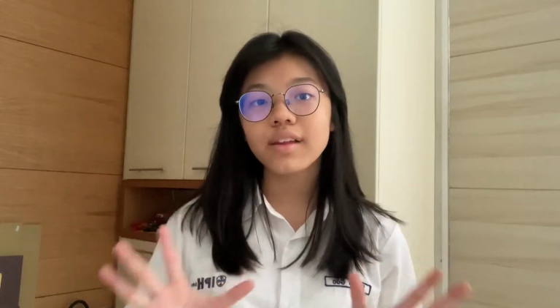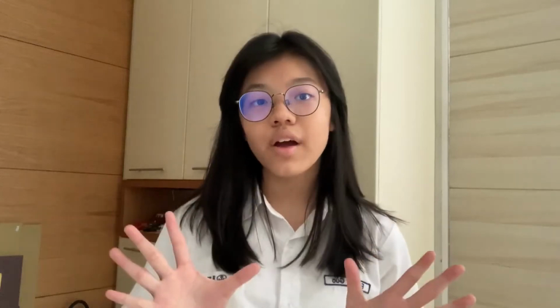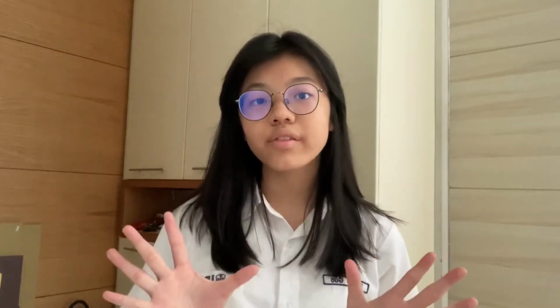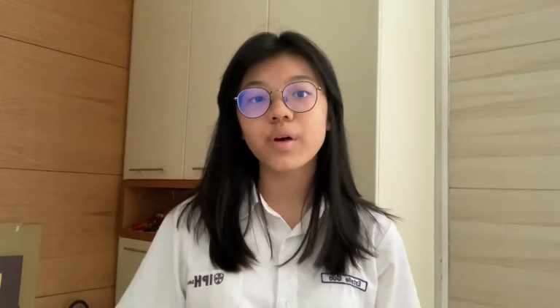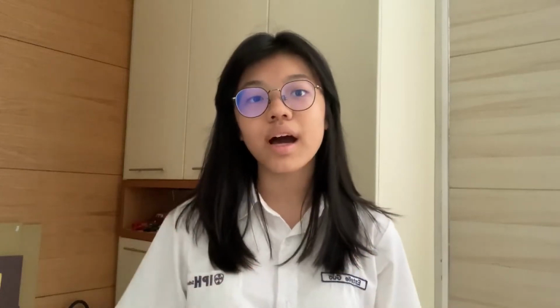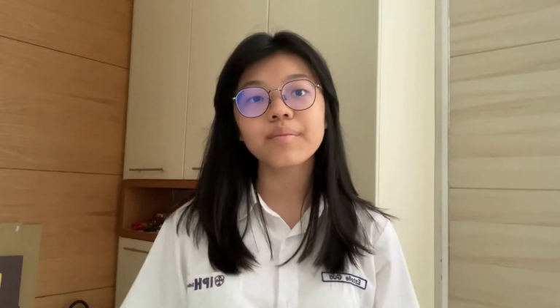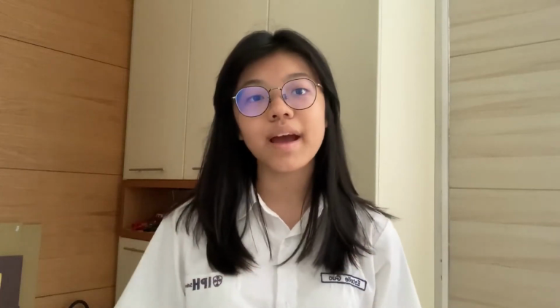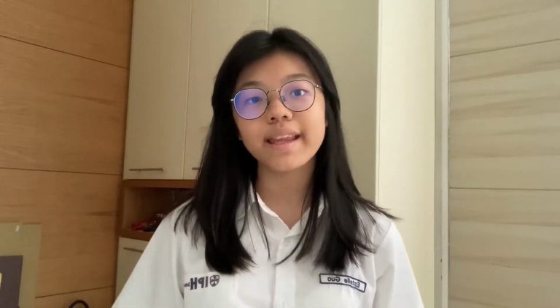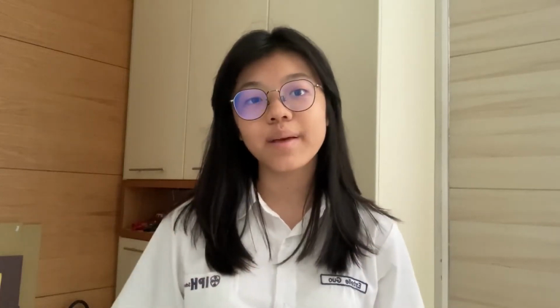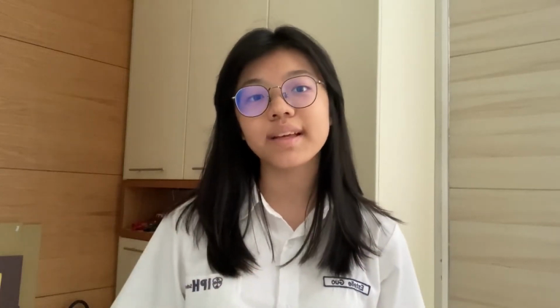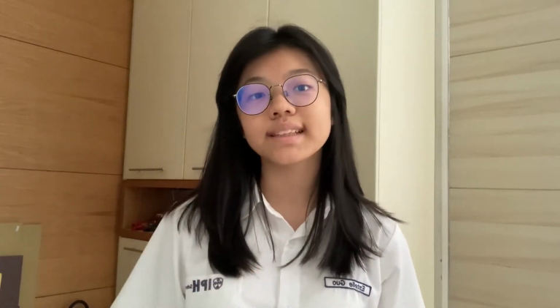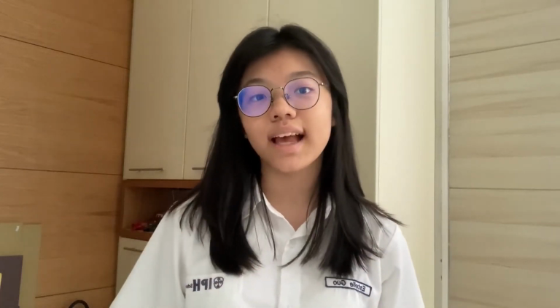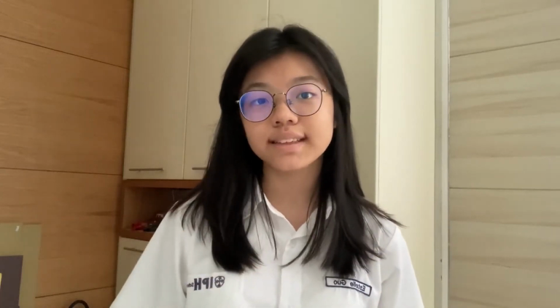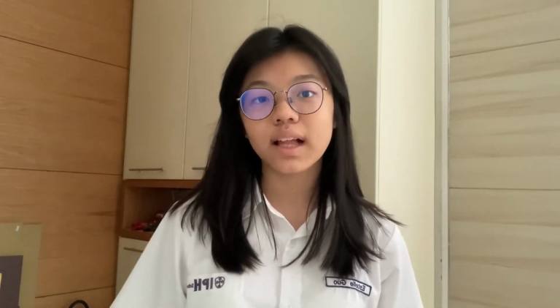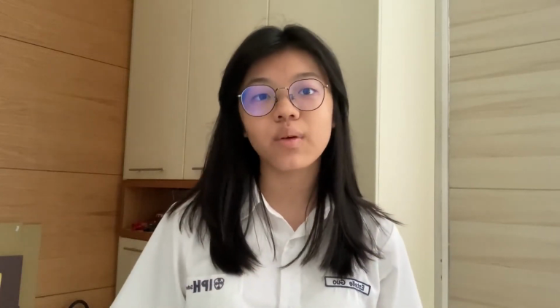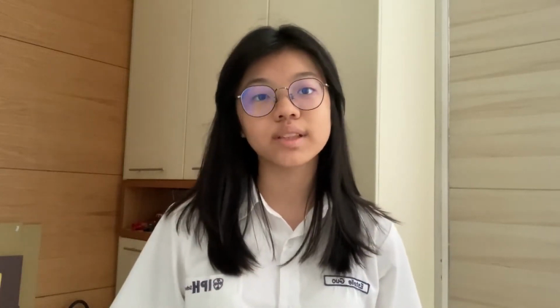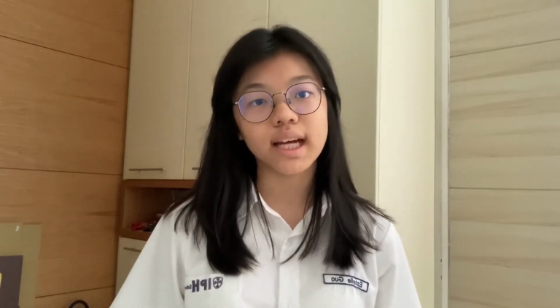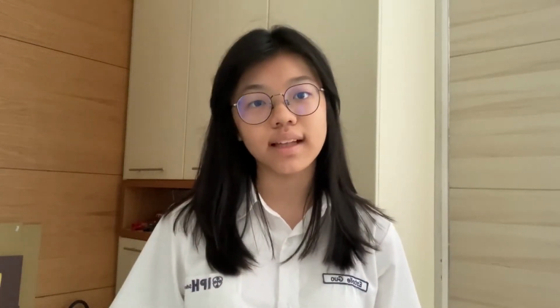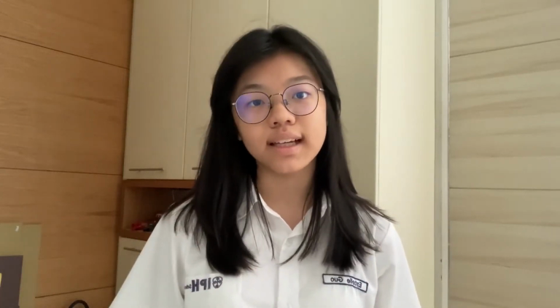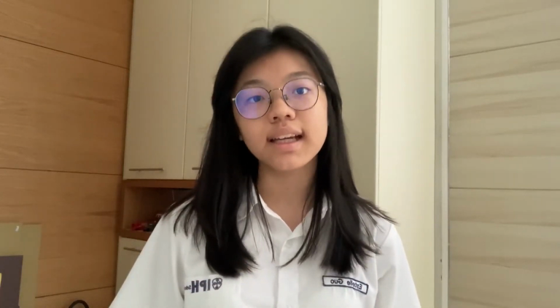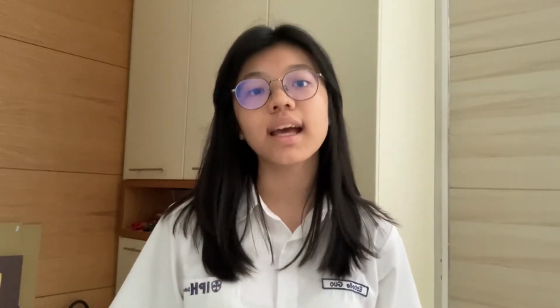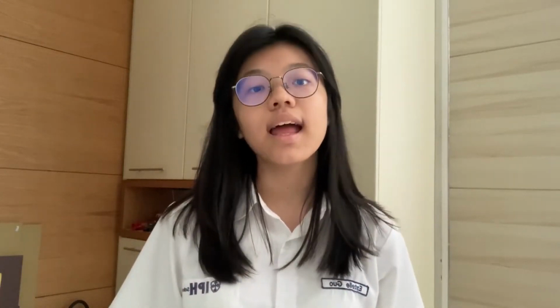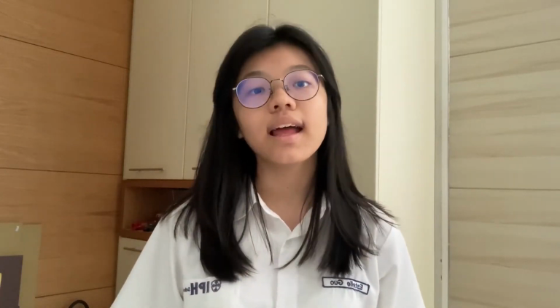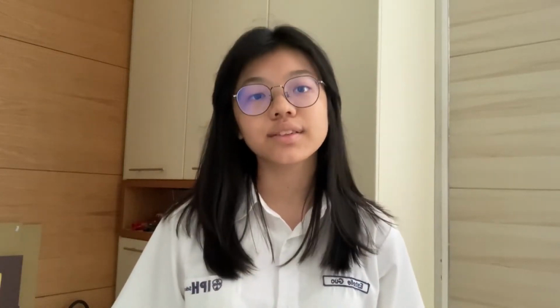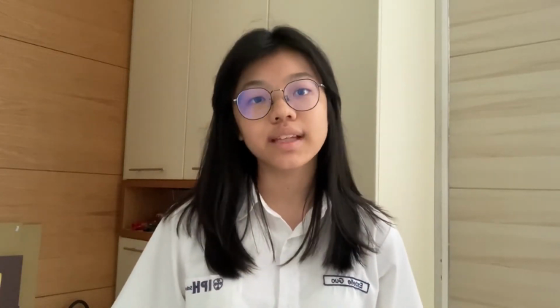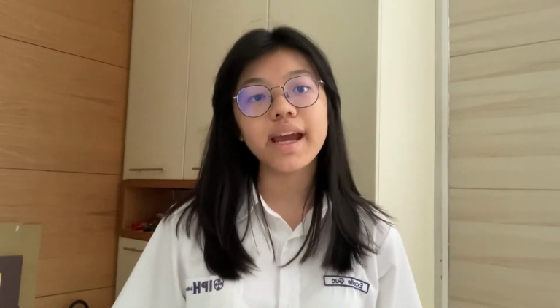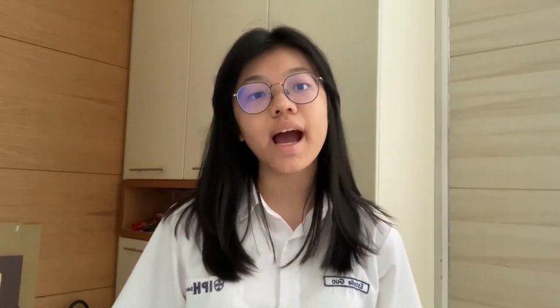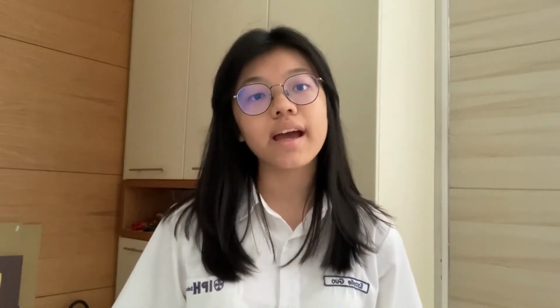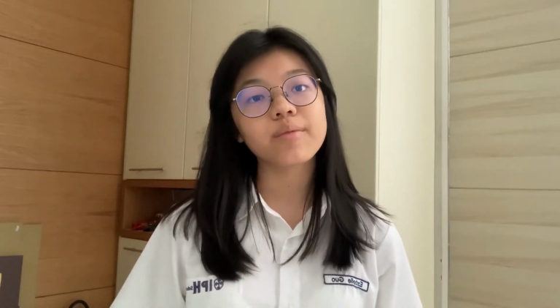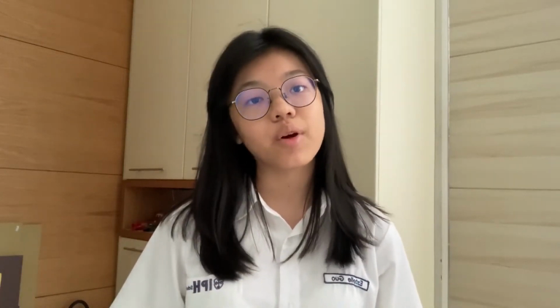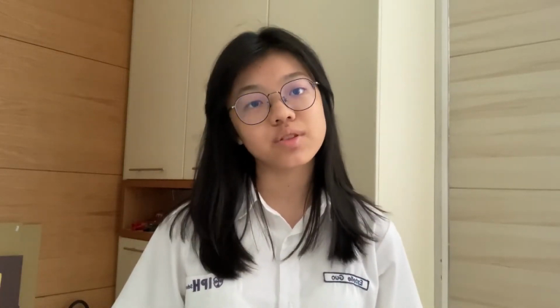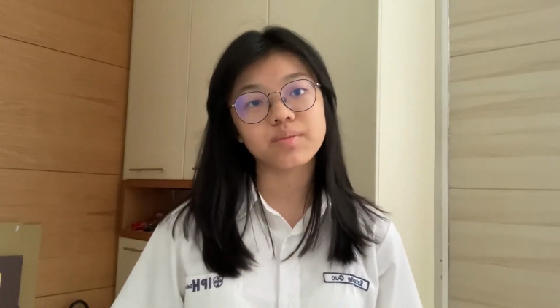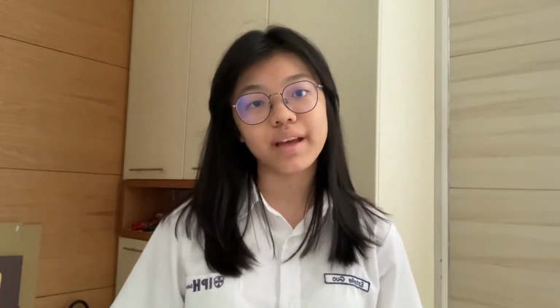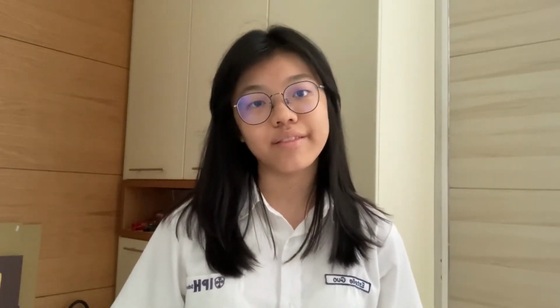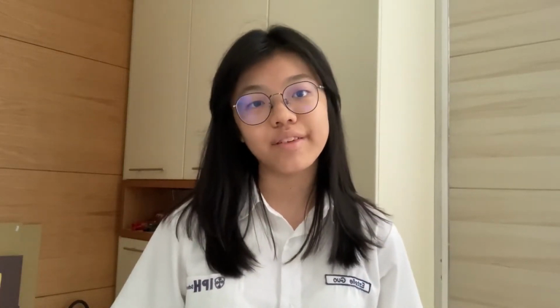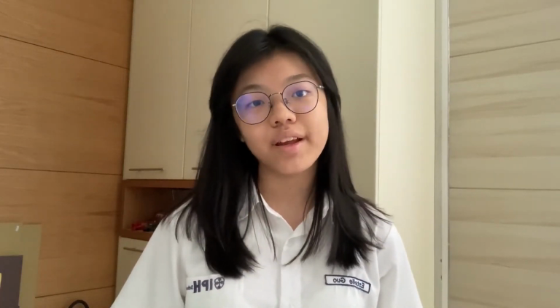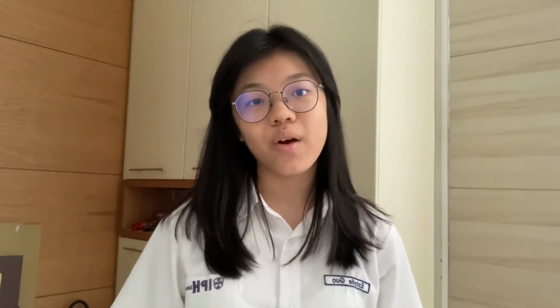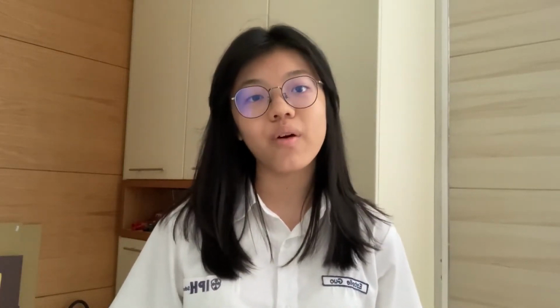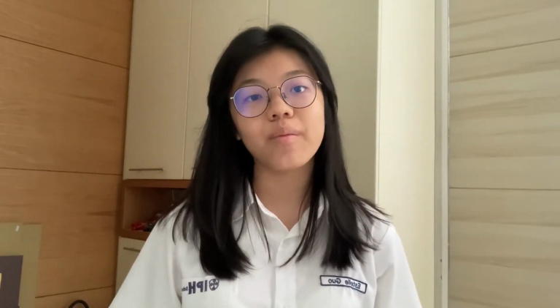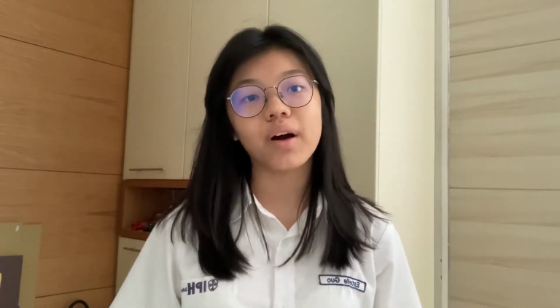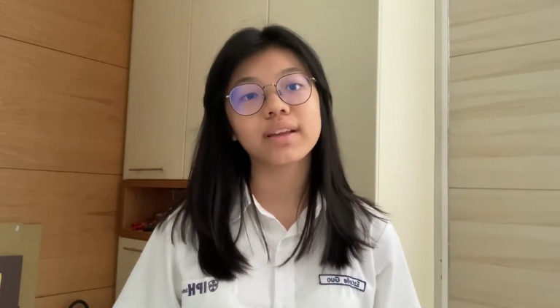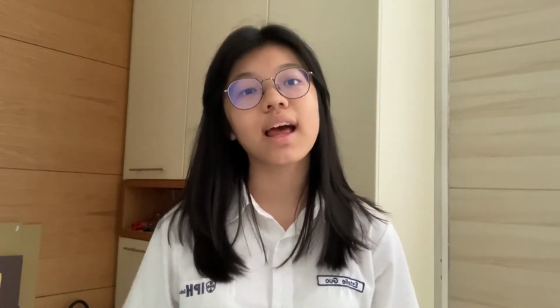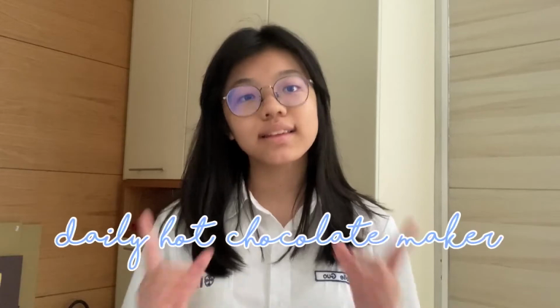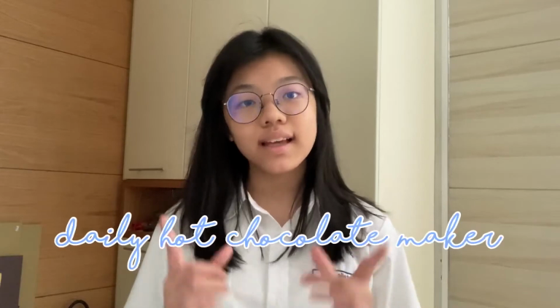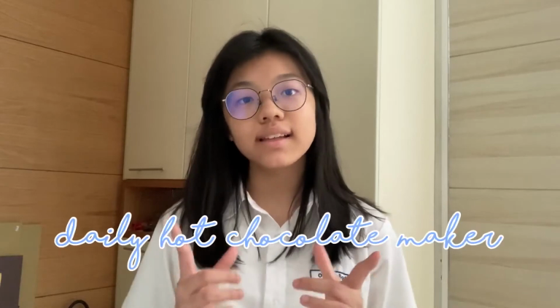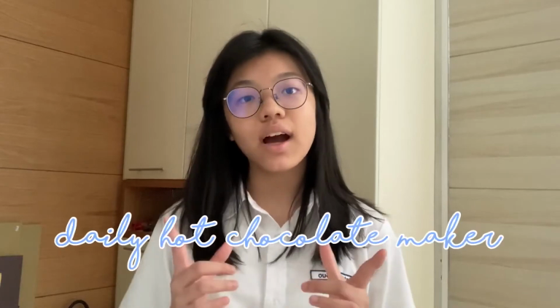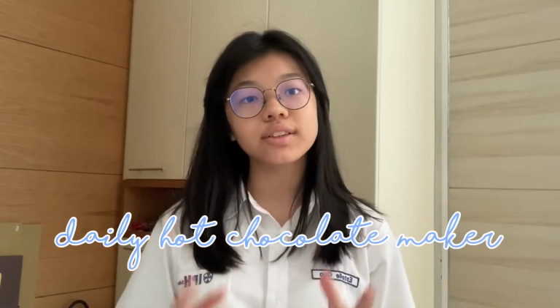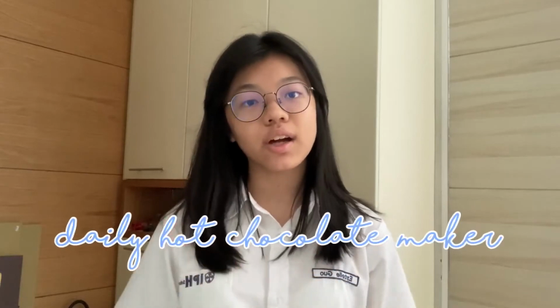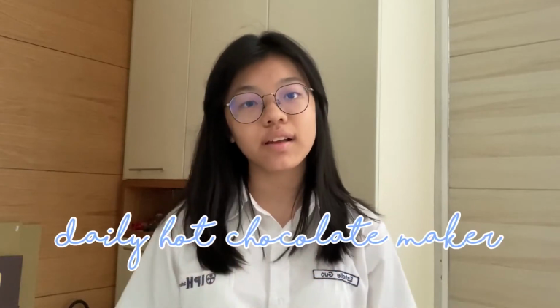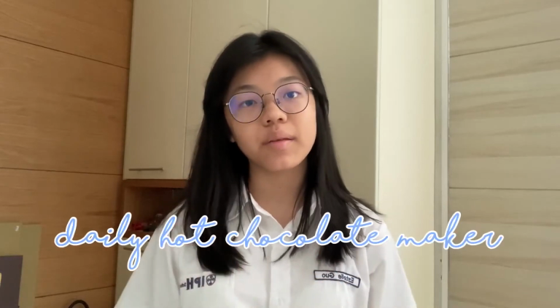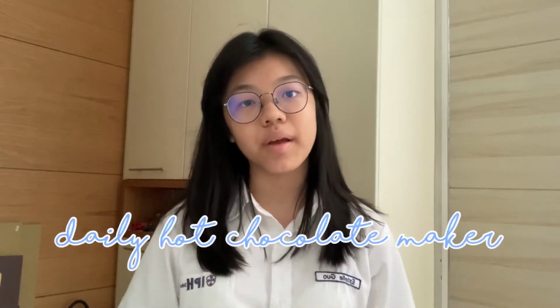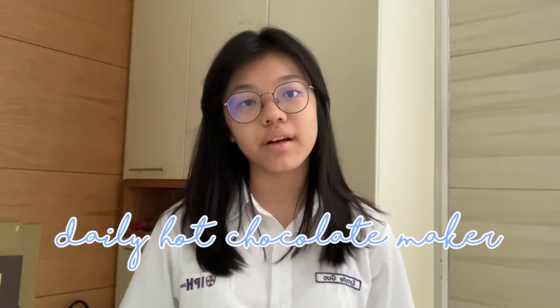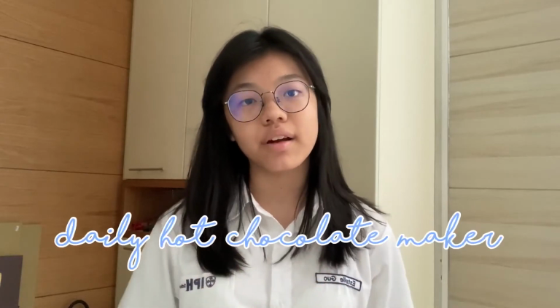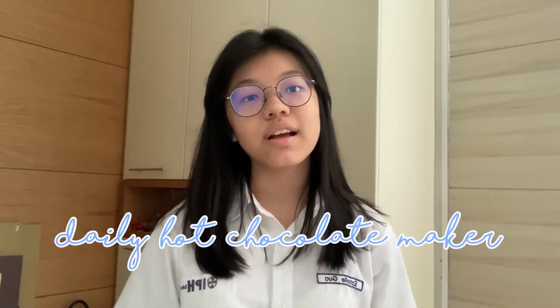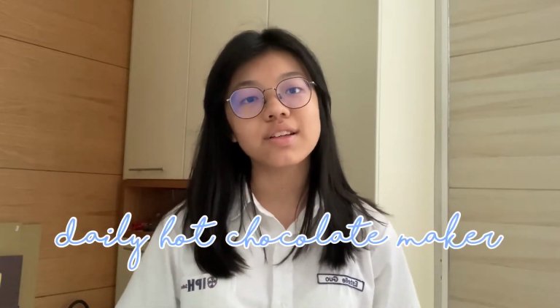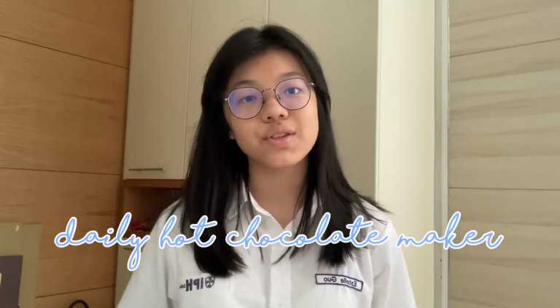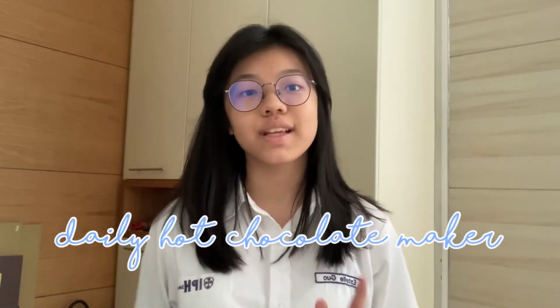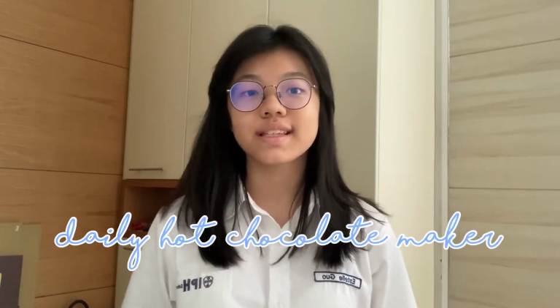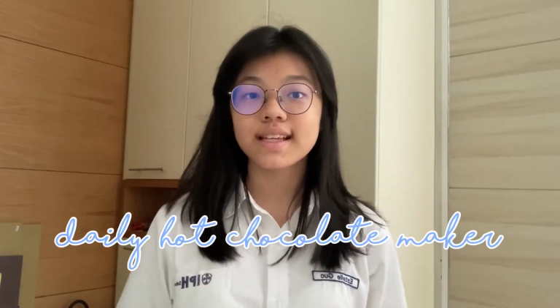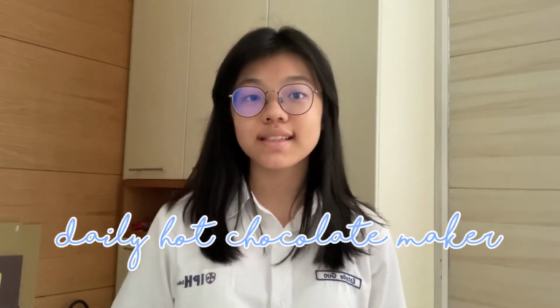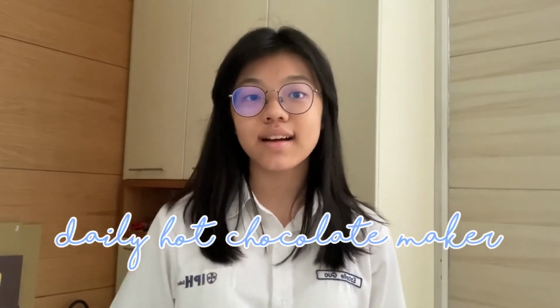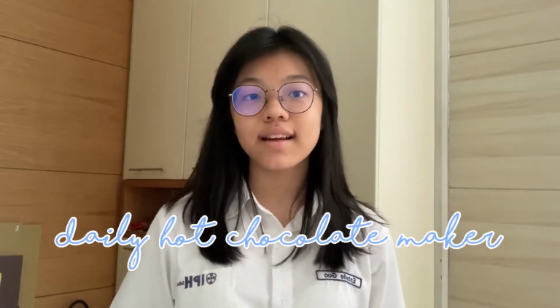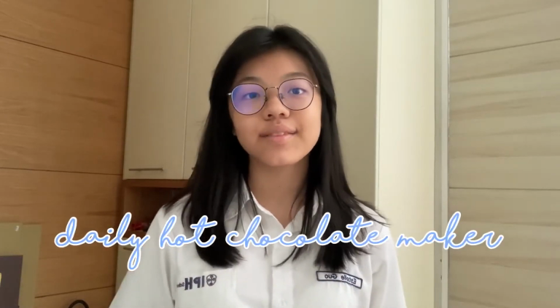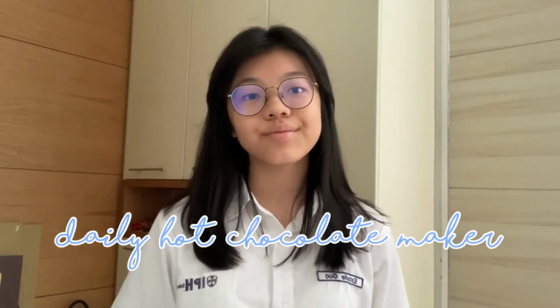Hello everyone, my name is Essel Guocheling and today I'm going to make a video about a daily hot chocolate maker. So let's get started!